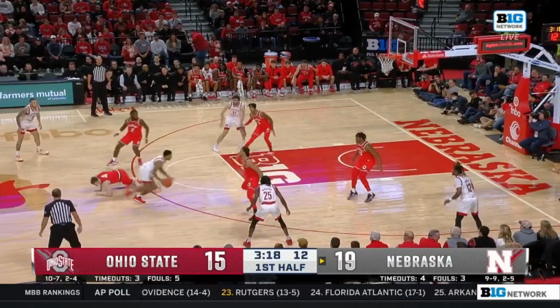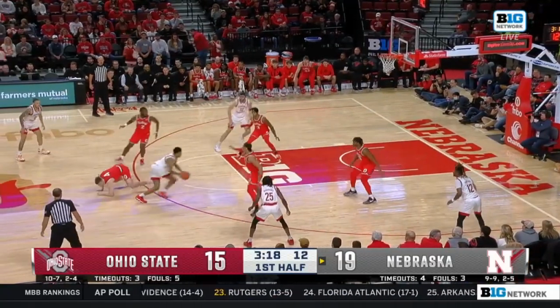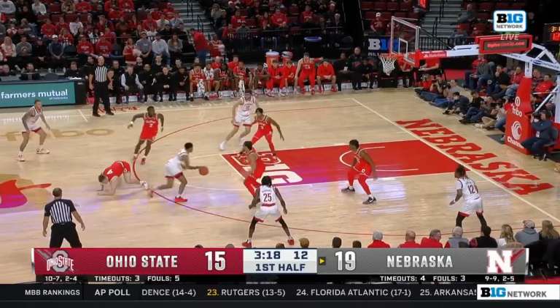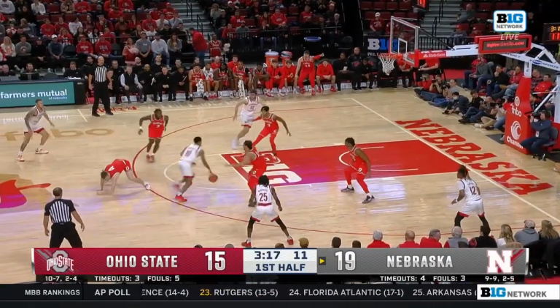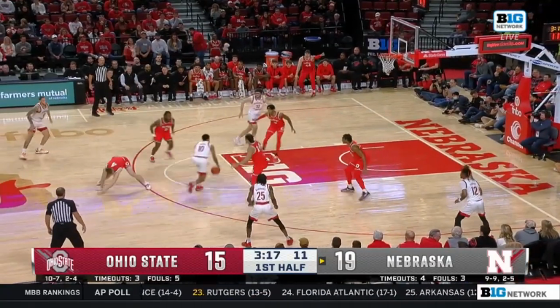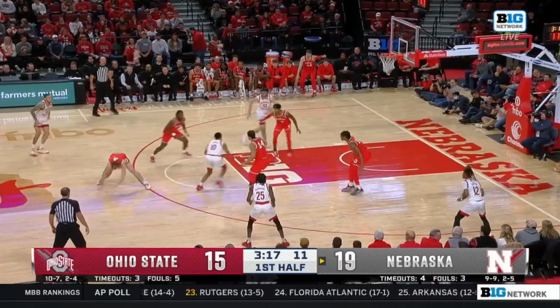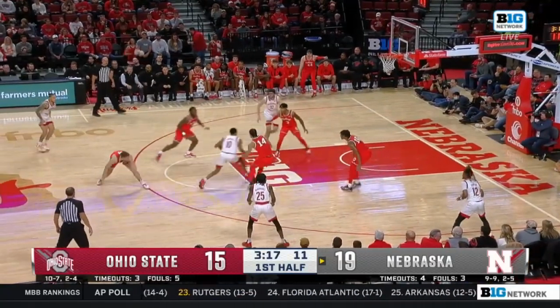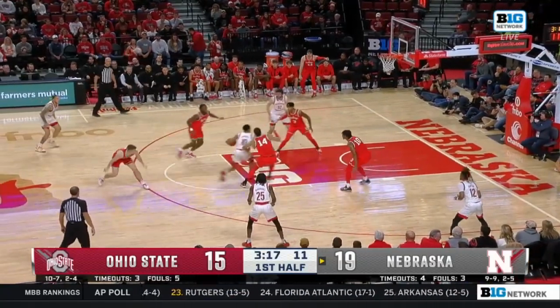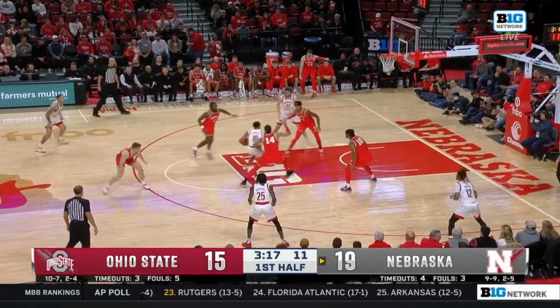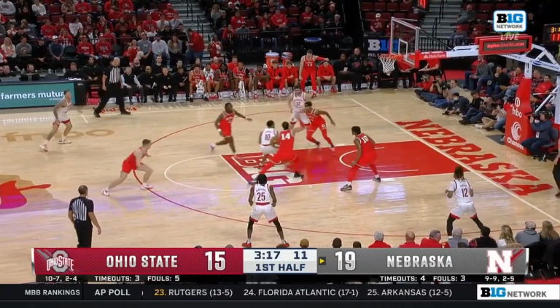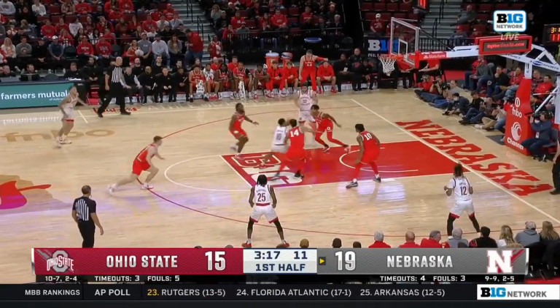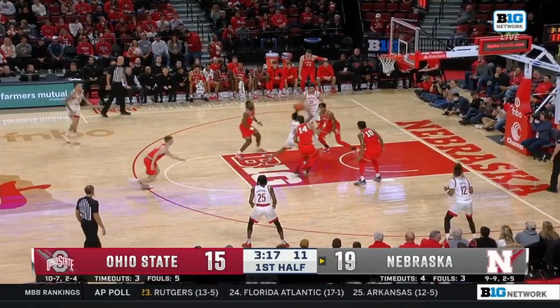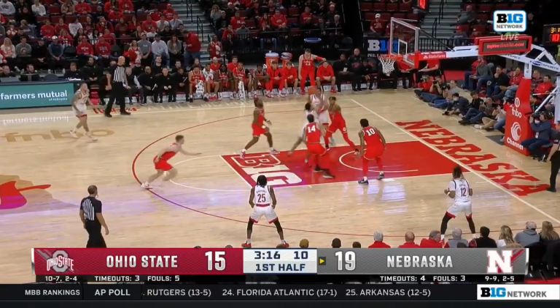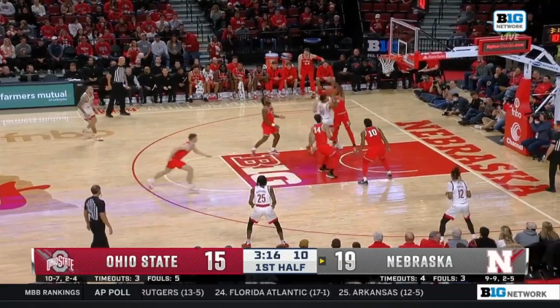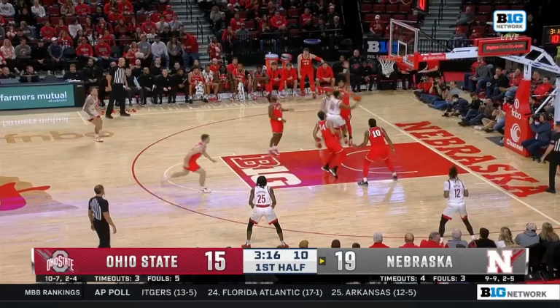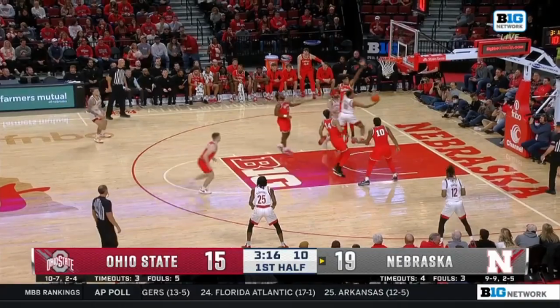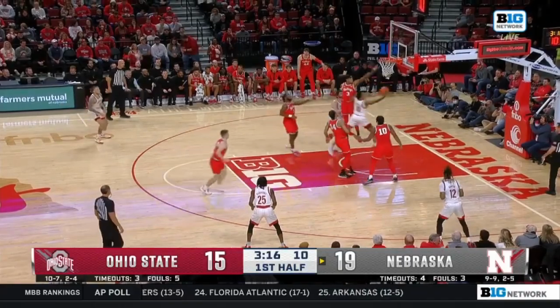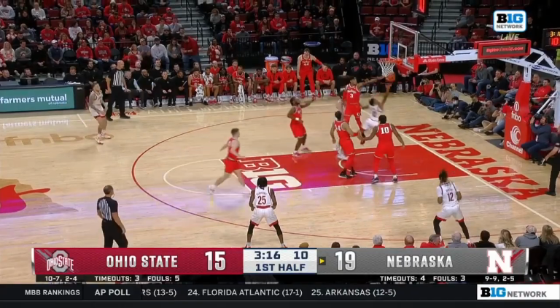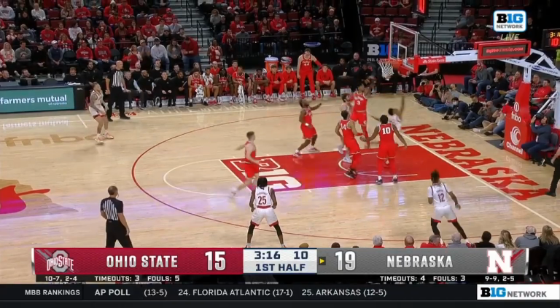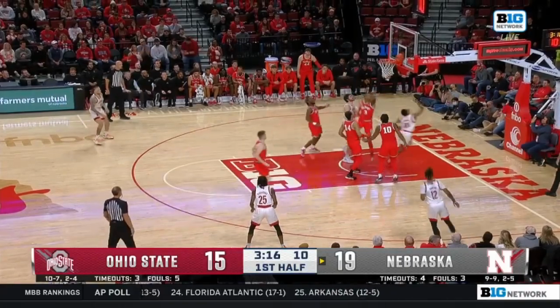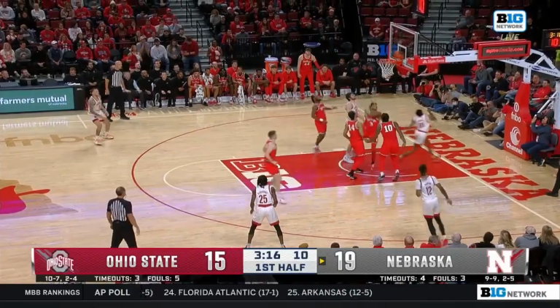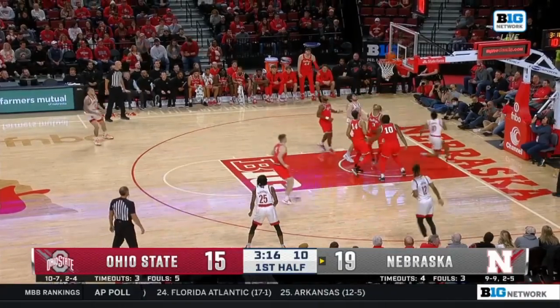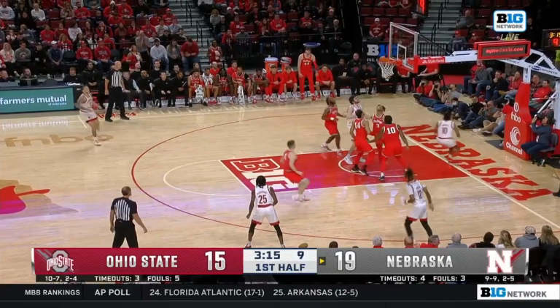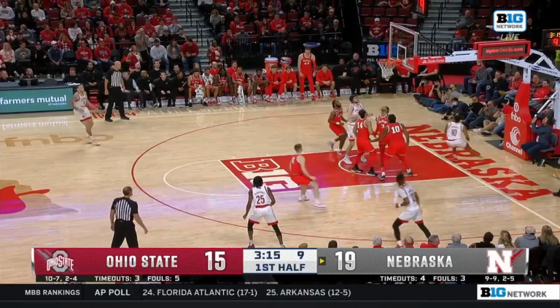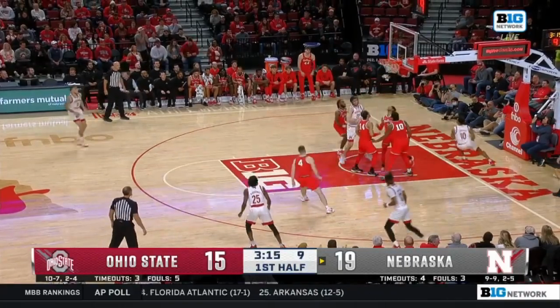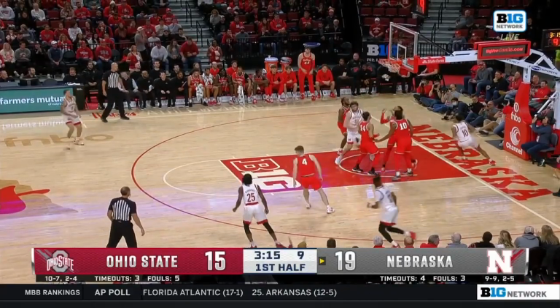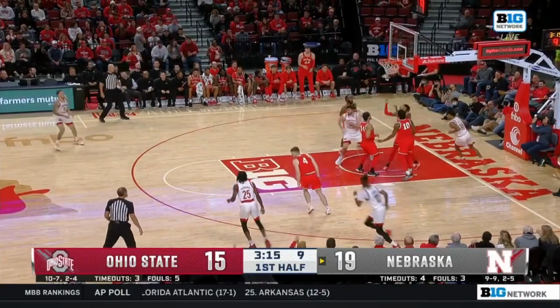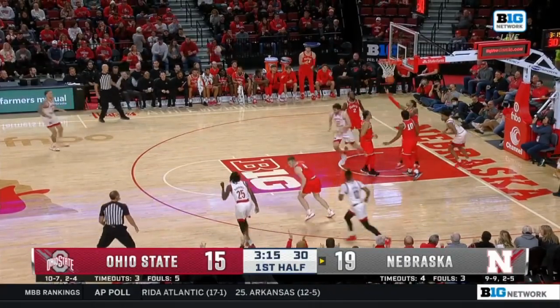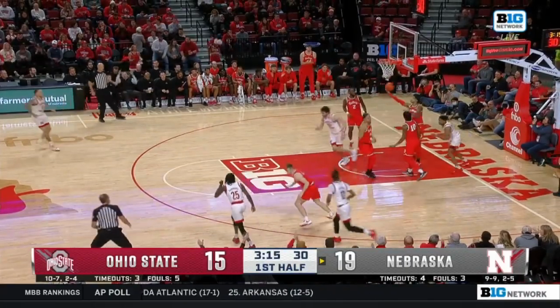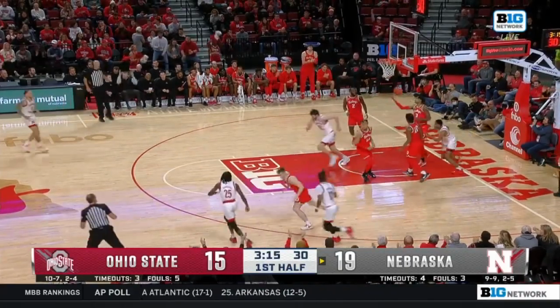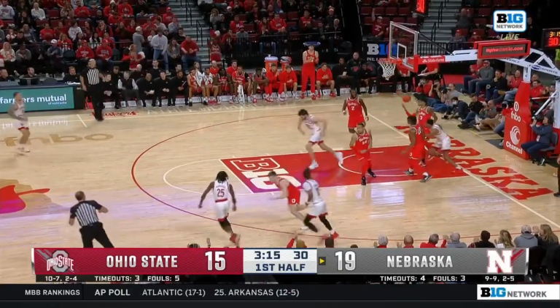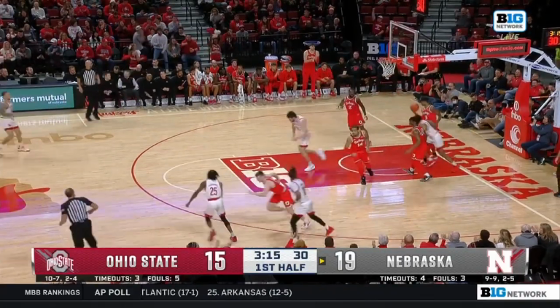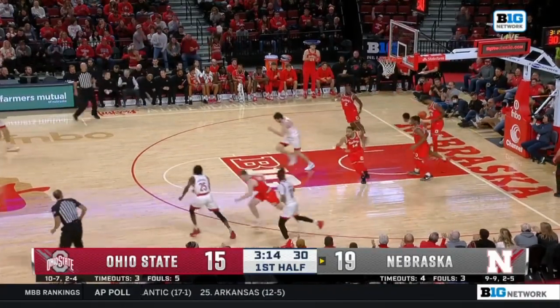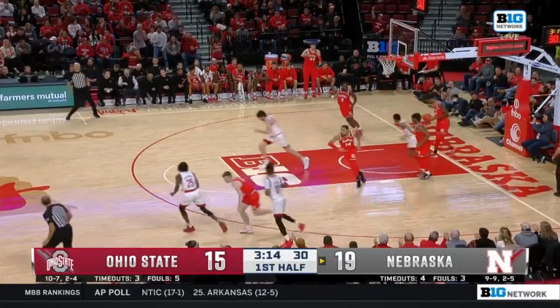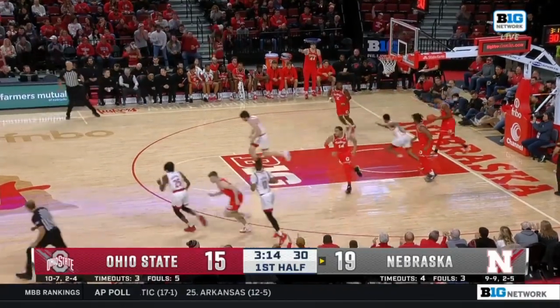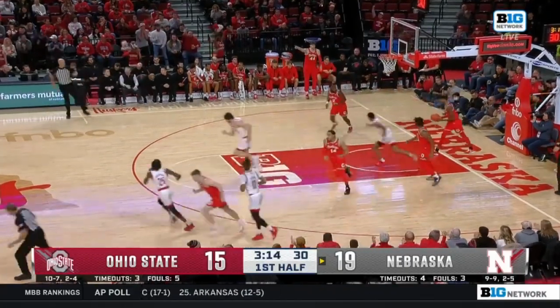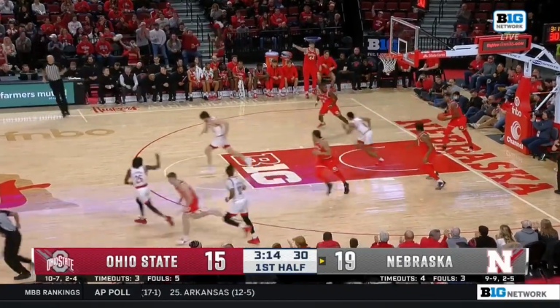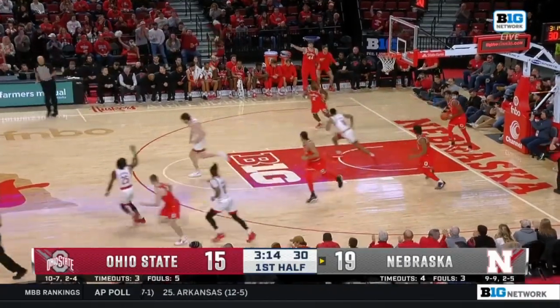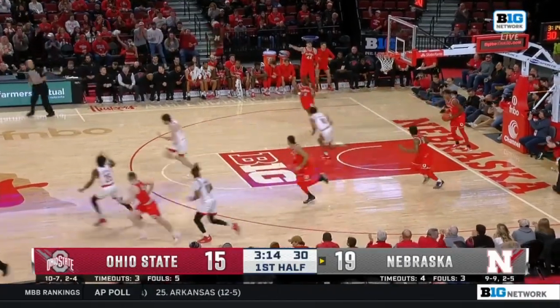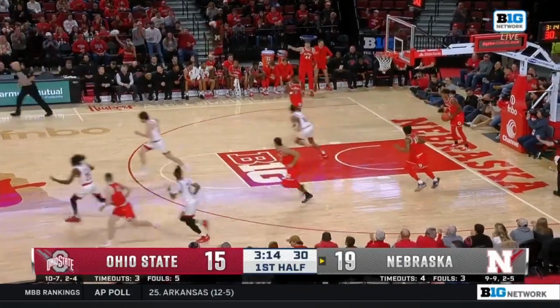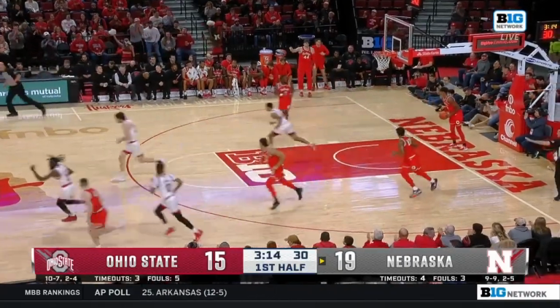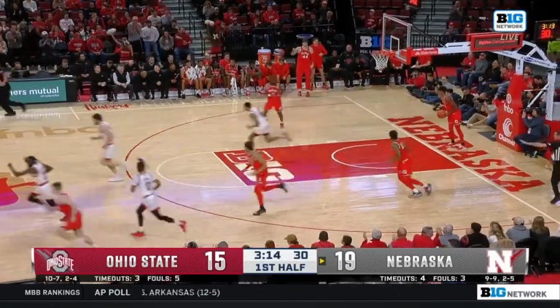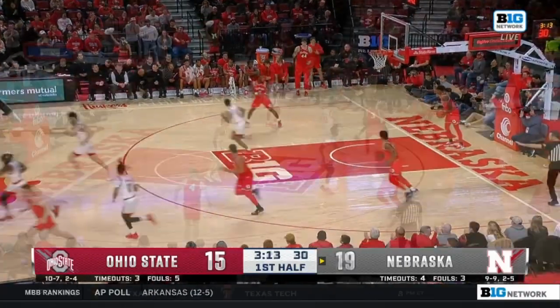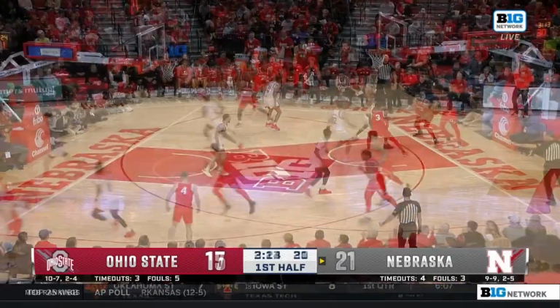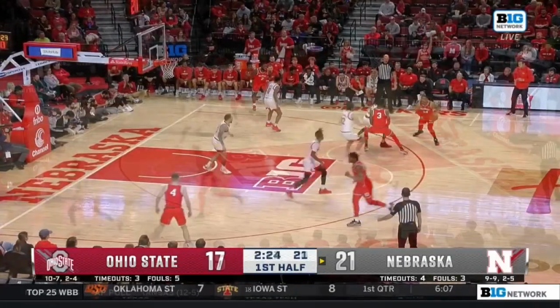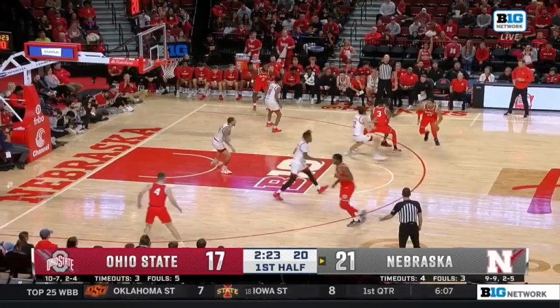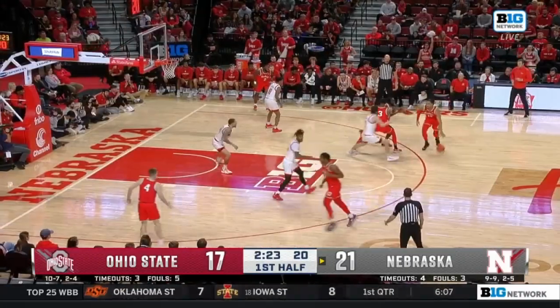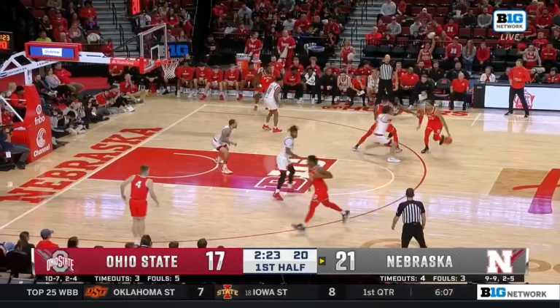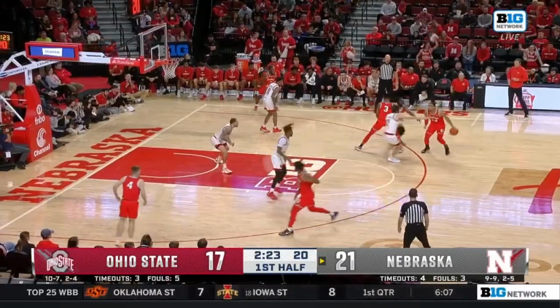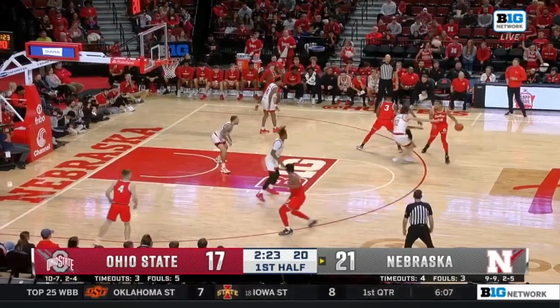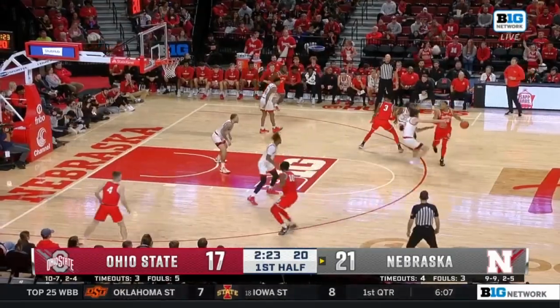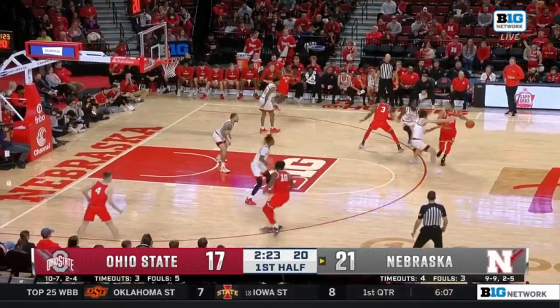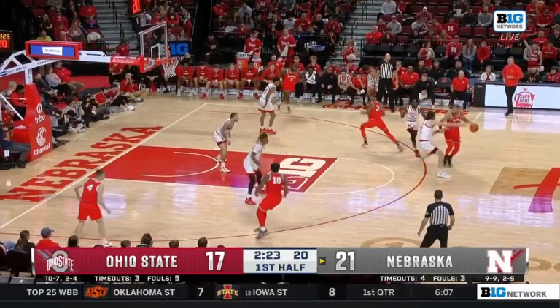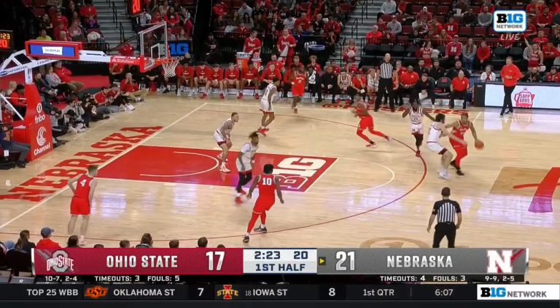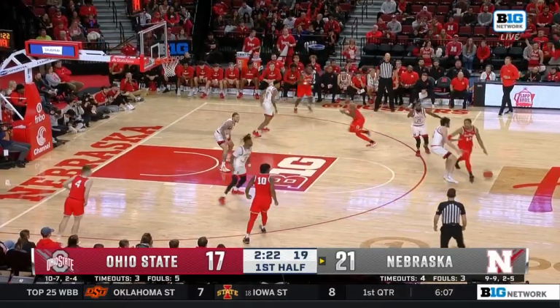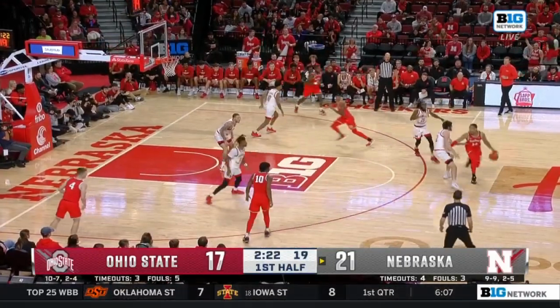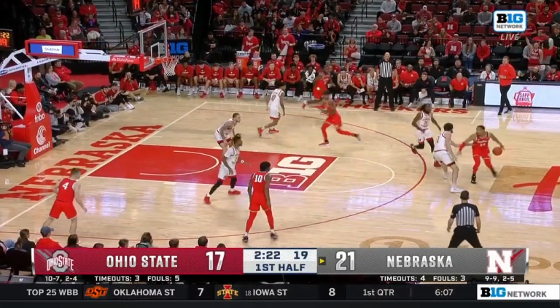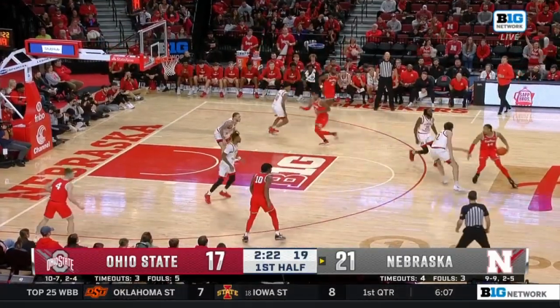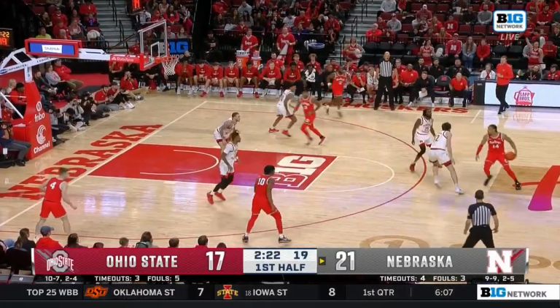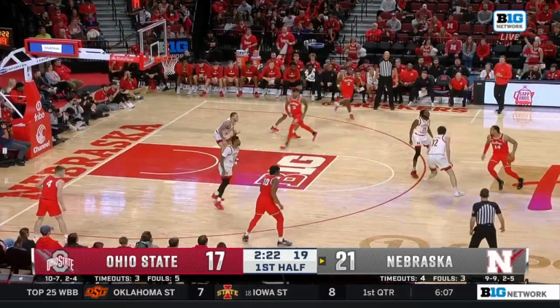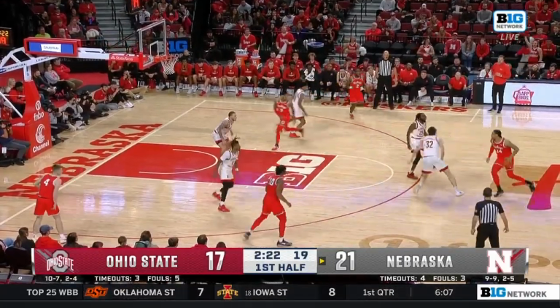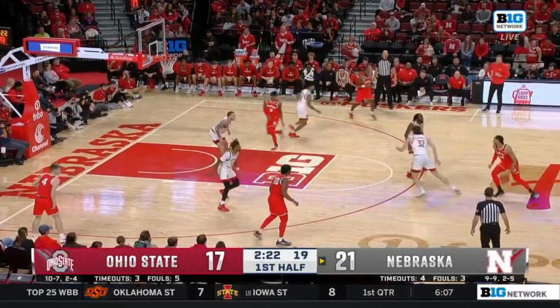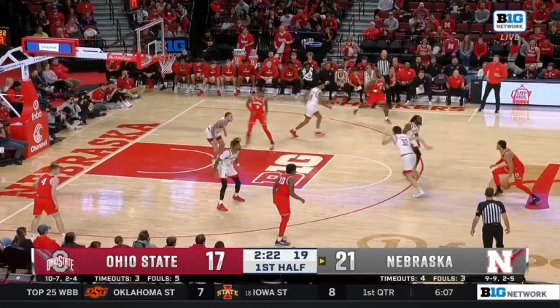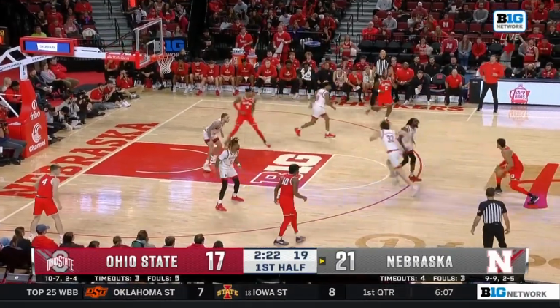Almost a turnover for Lawrence. Now he'll drop it all the way inside and score it. And a fast-moving first half.